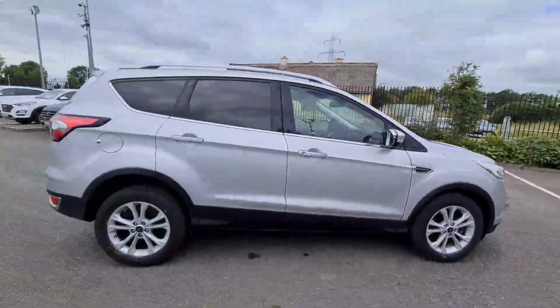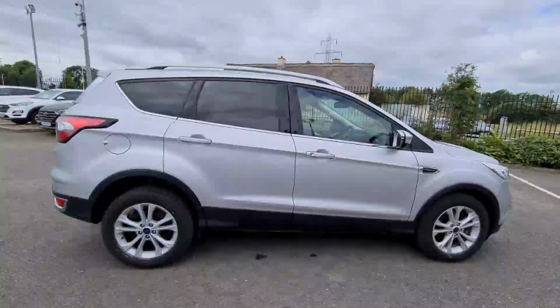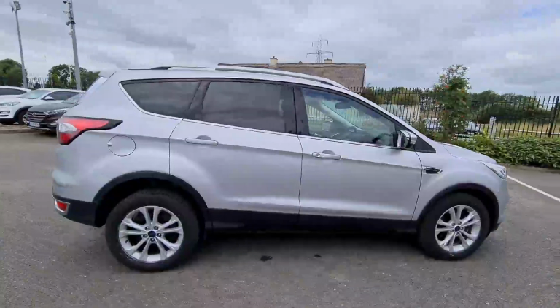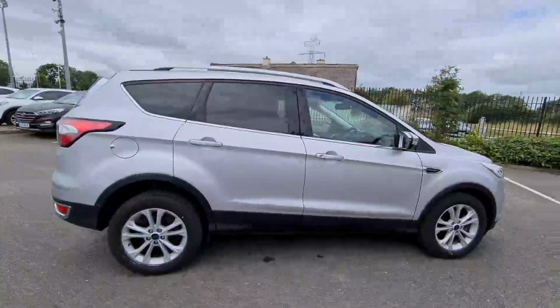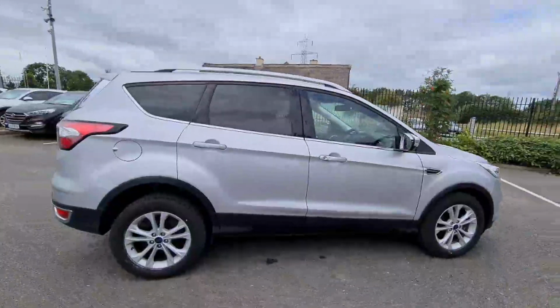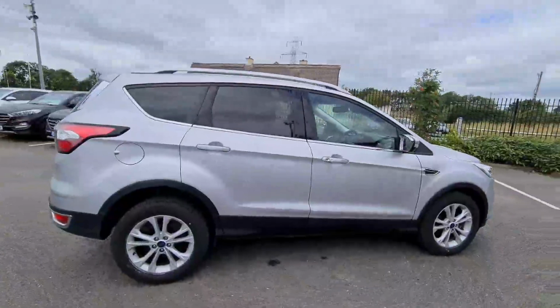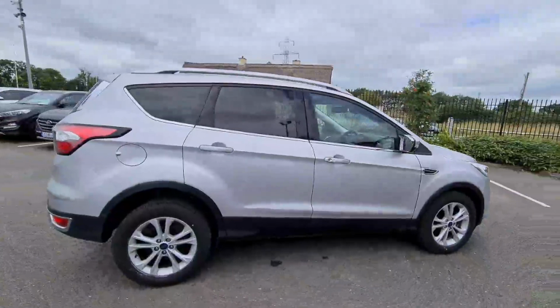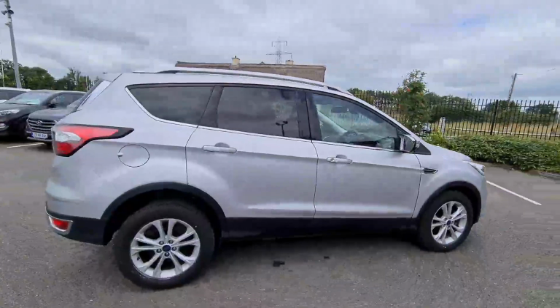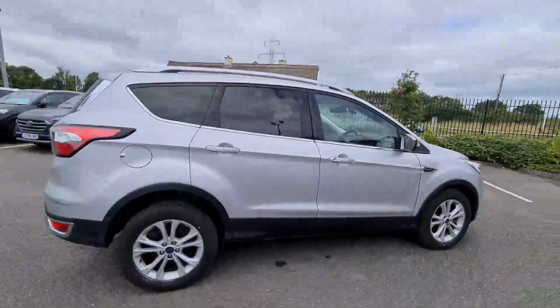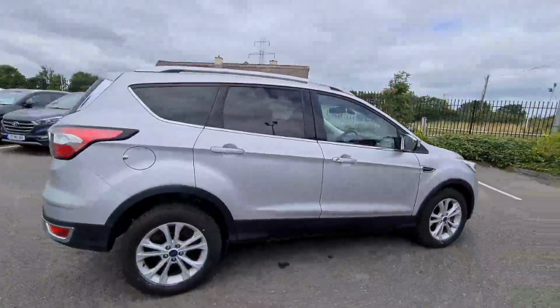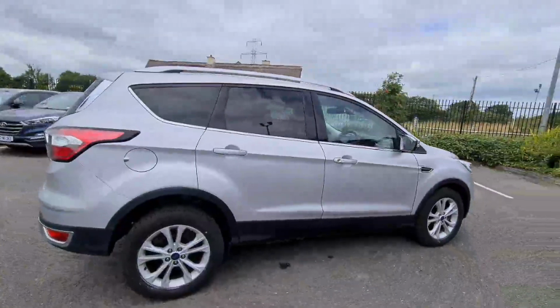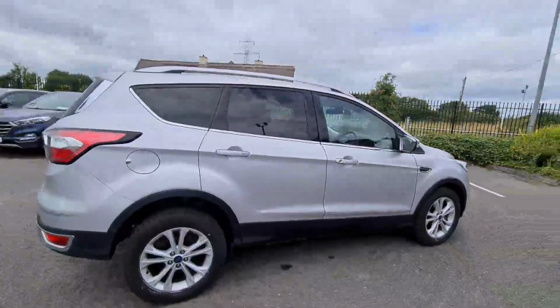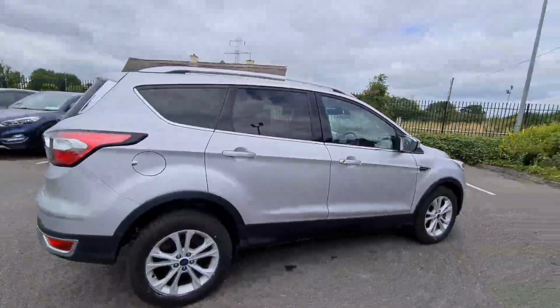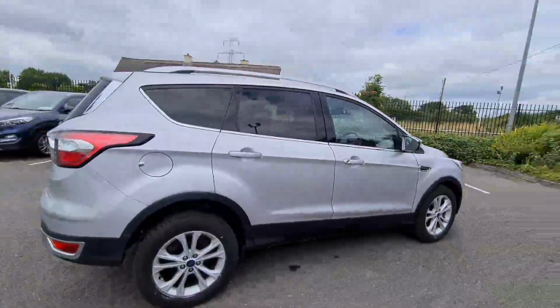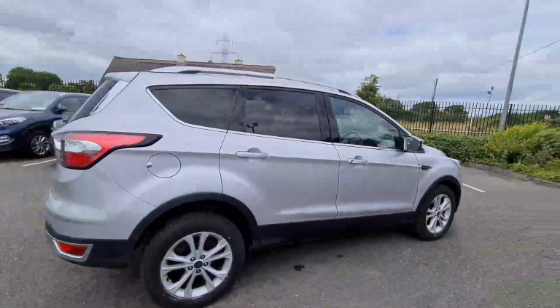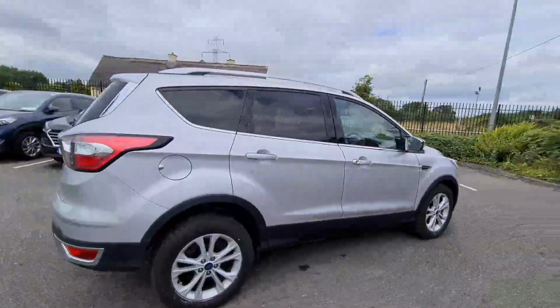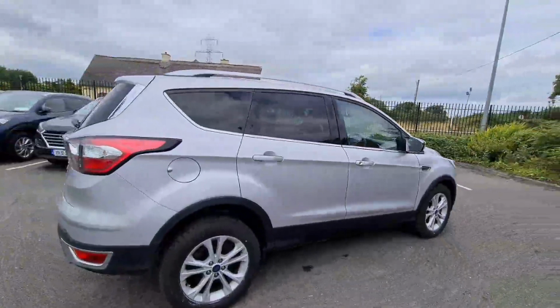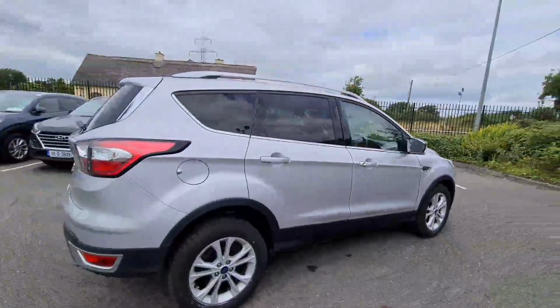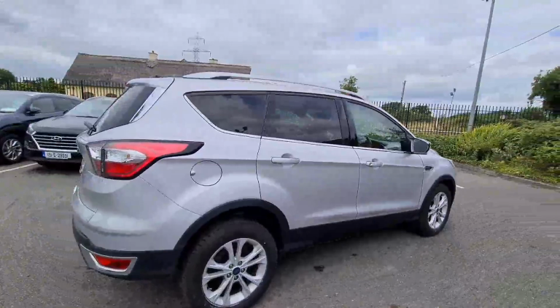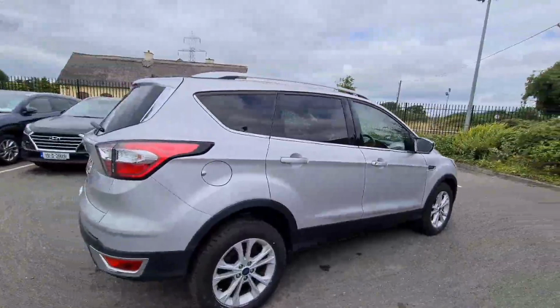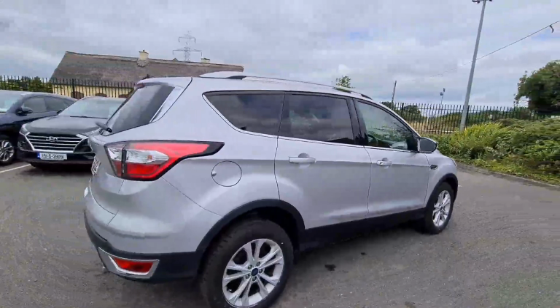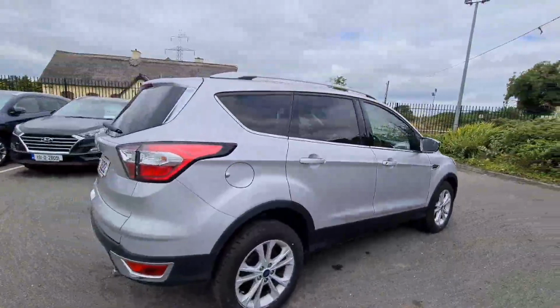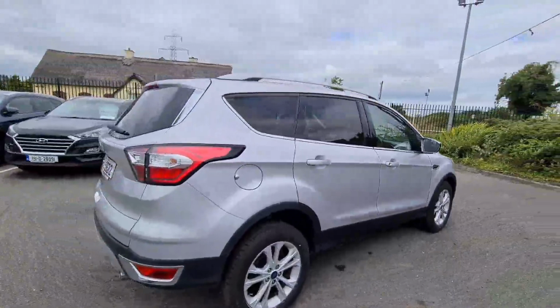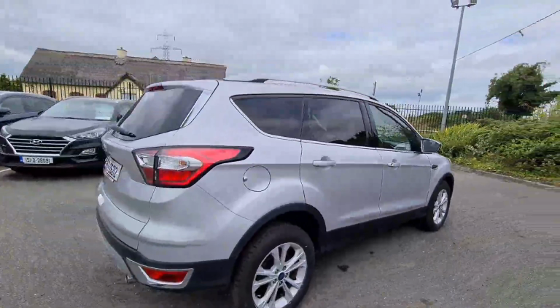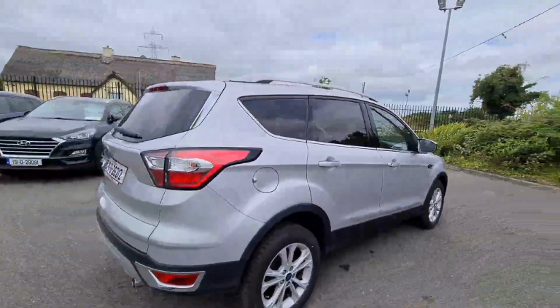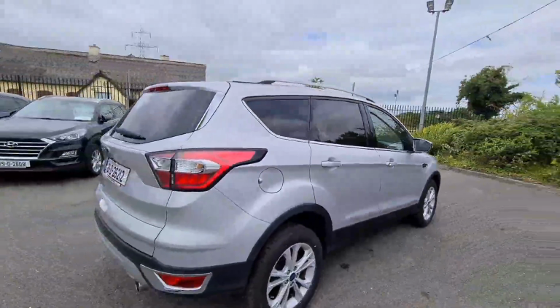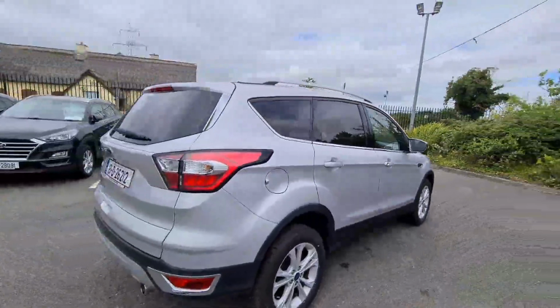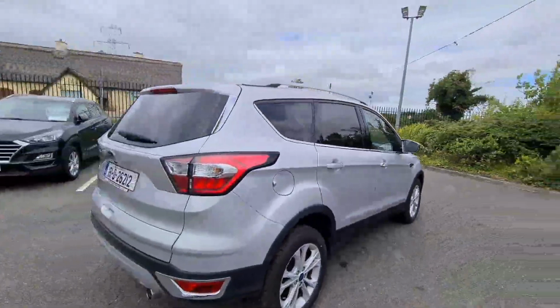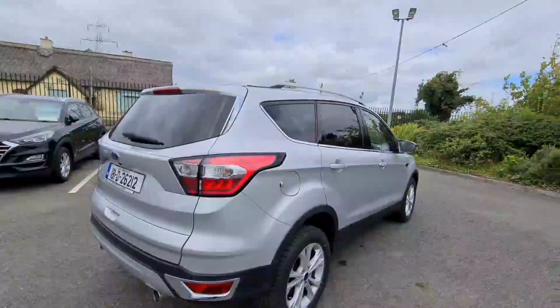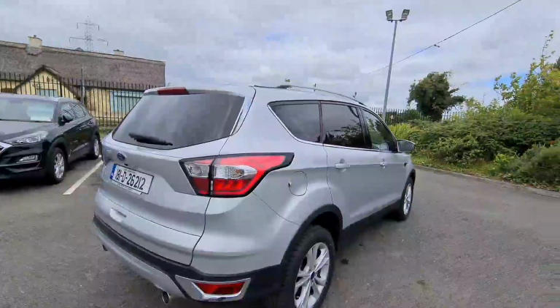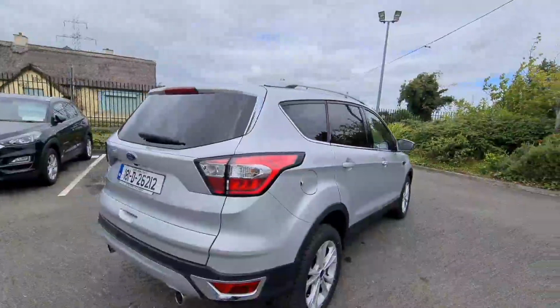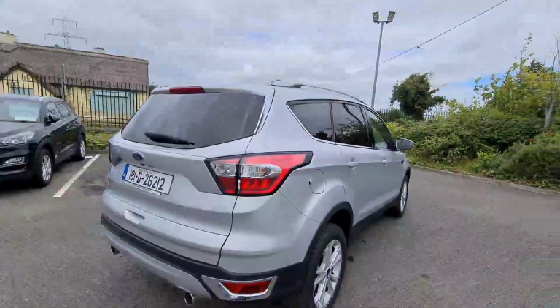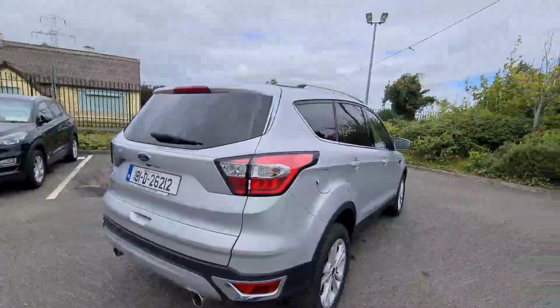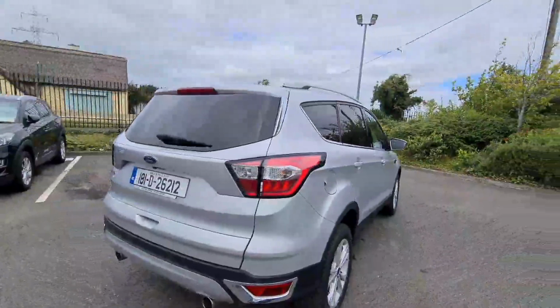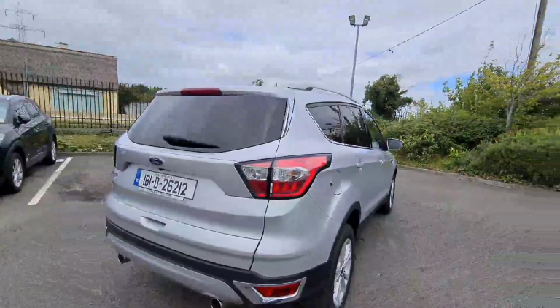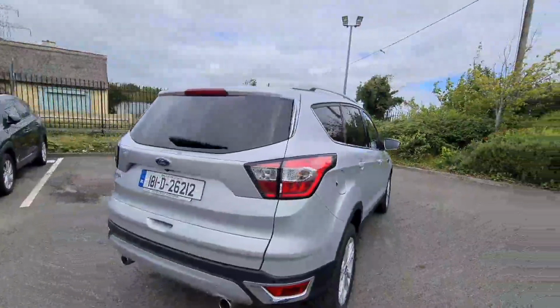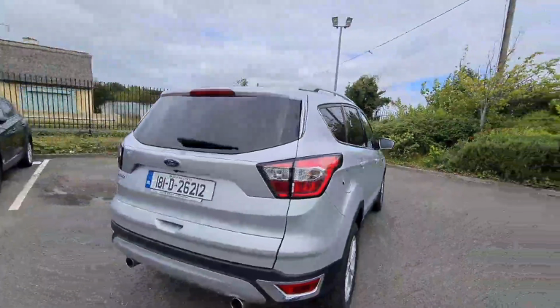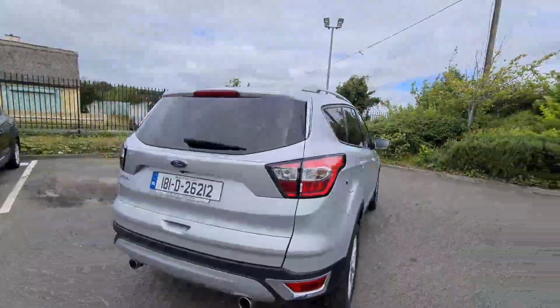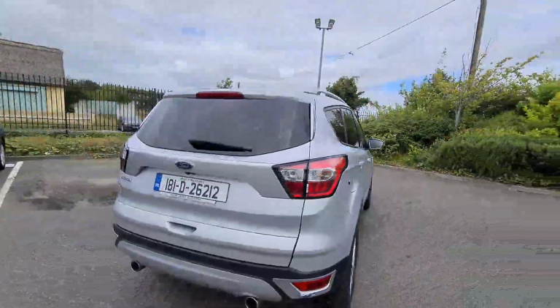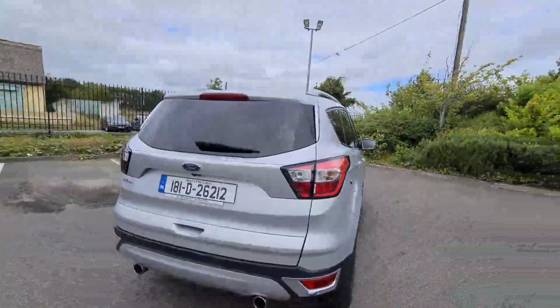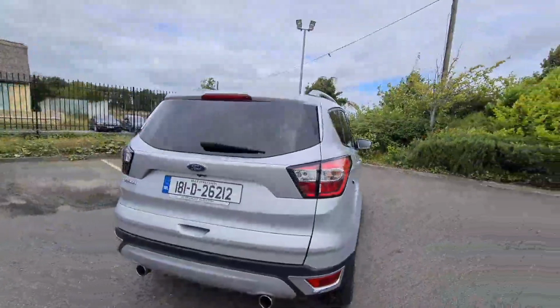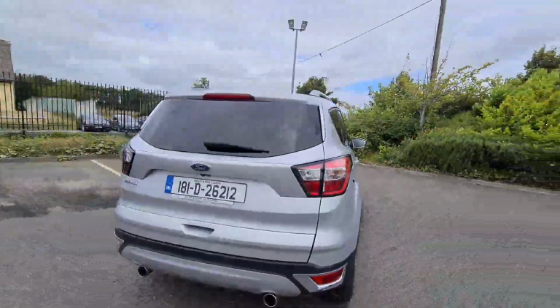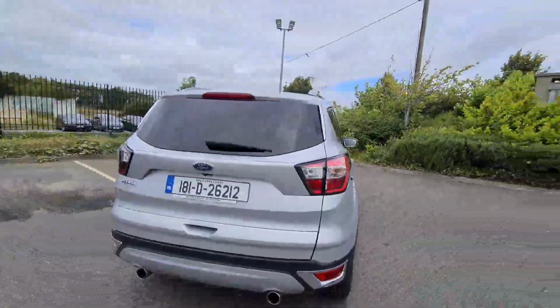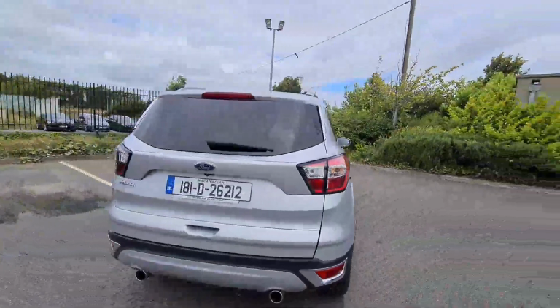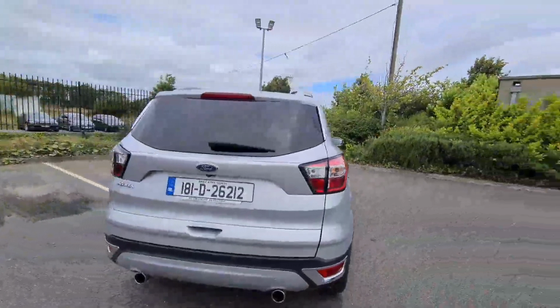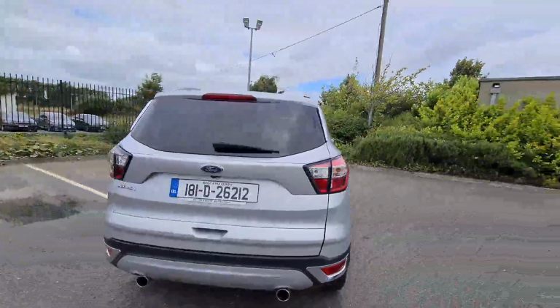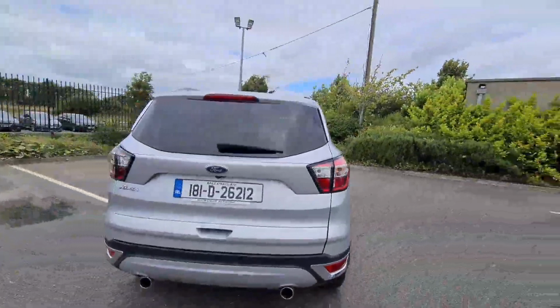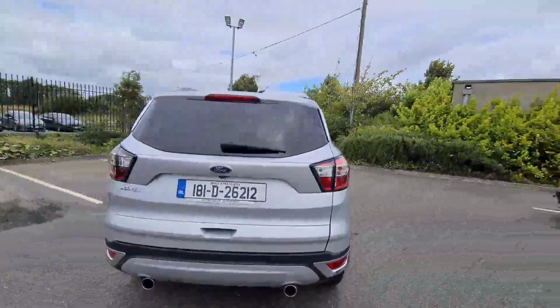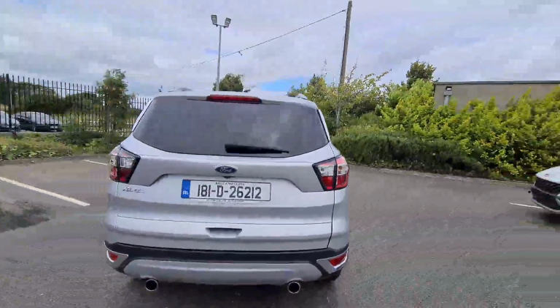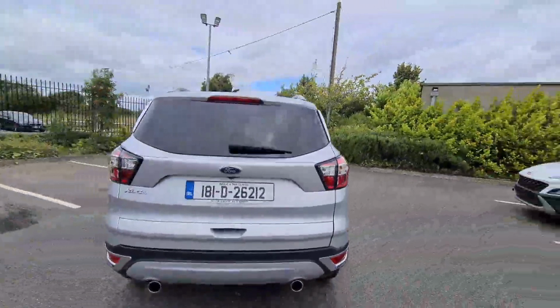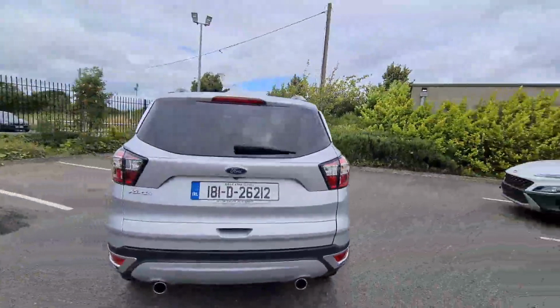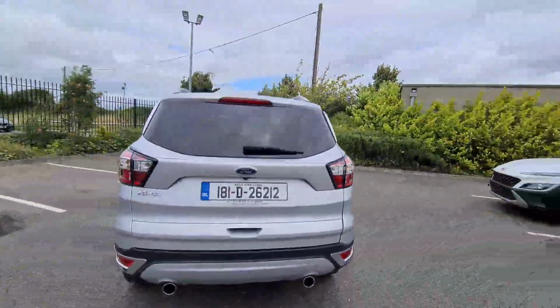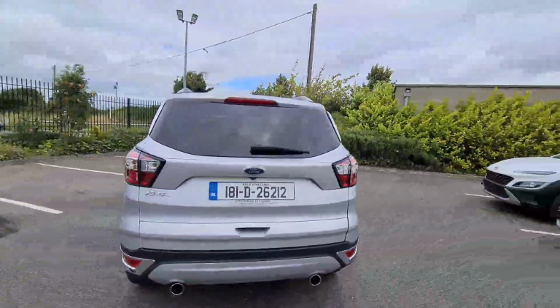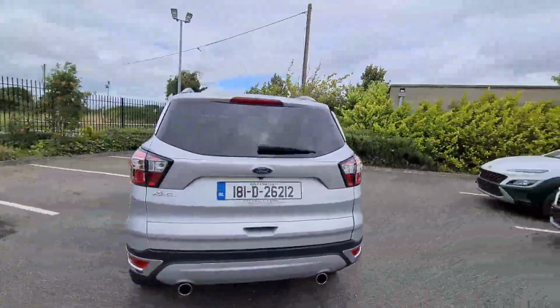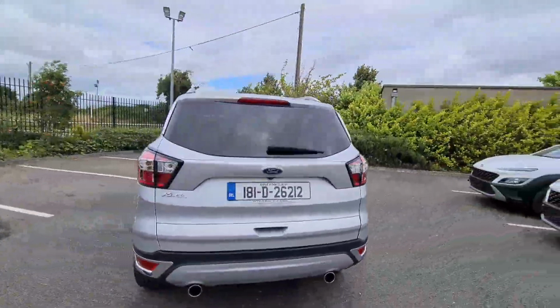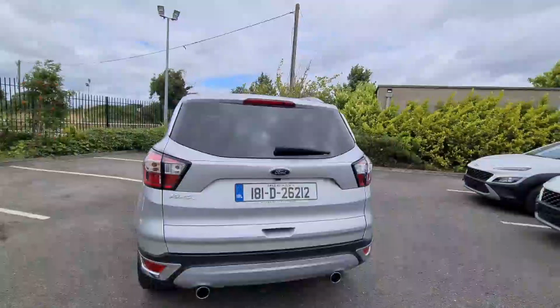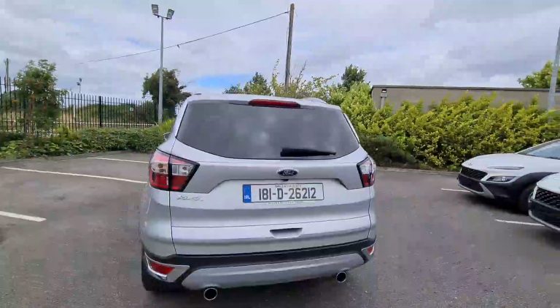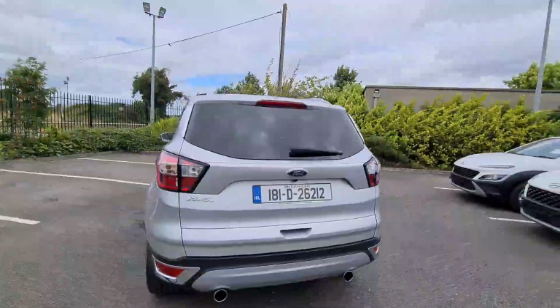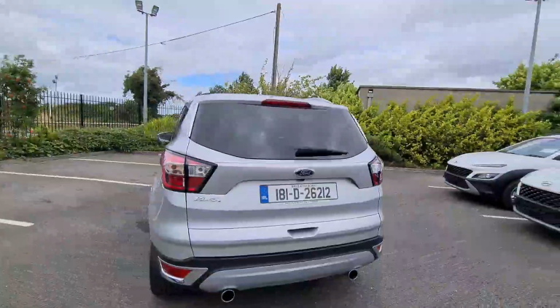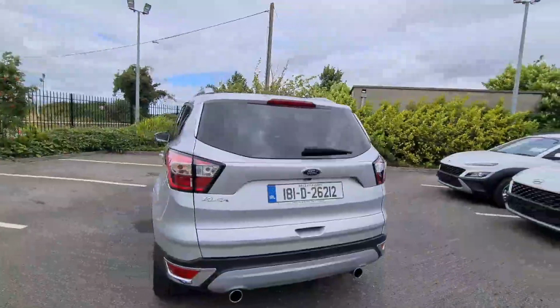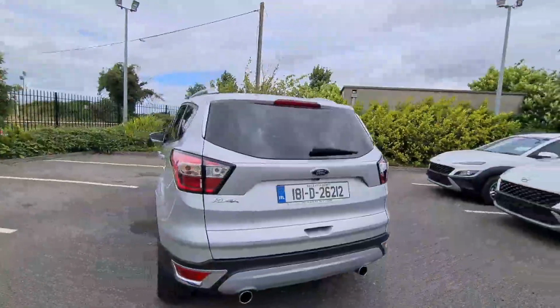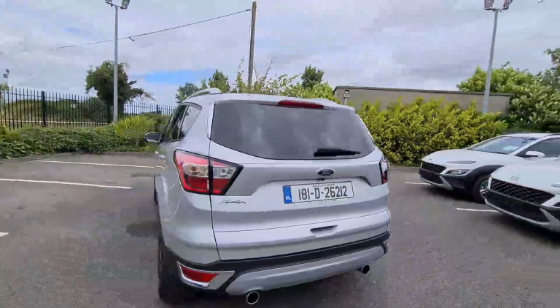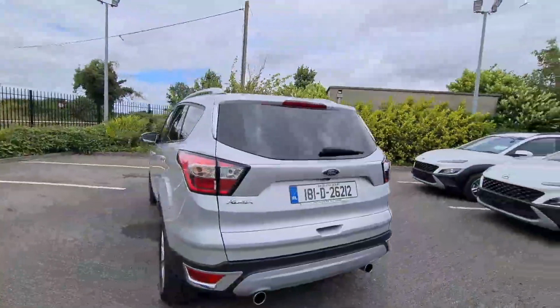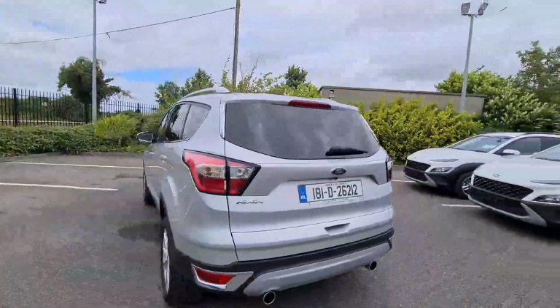We car history check all of our trade-ins. We accept all trade-ins — all years, all makes and all models.